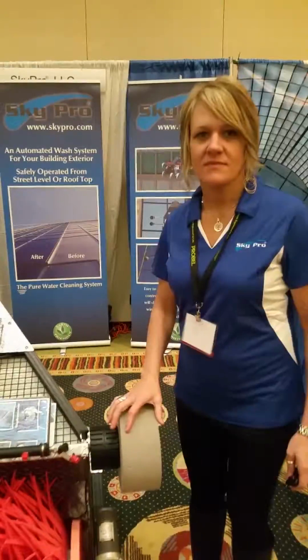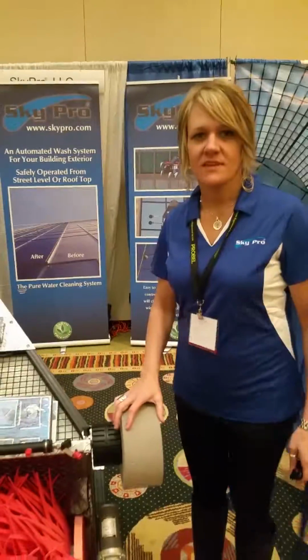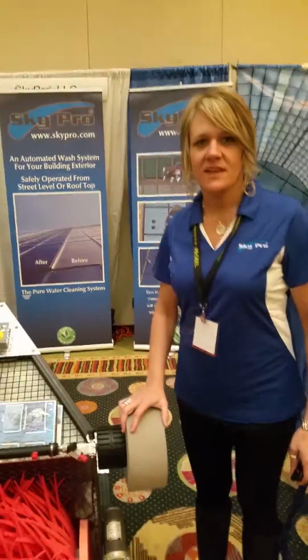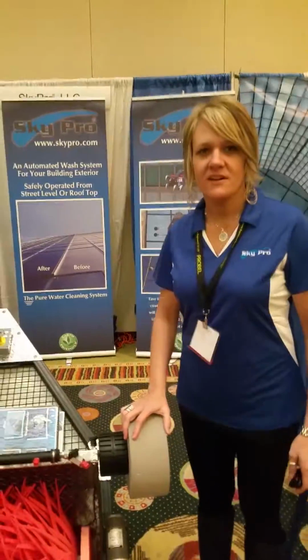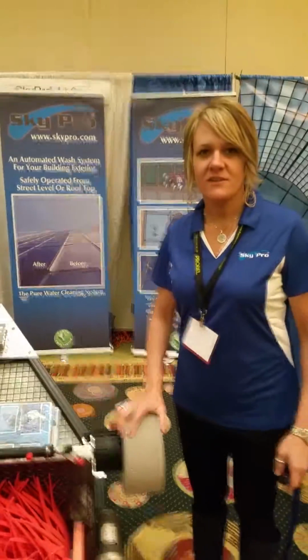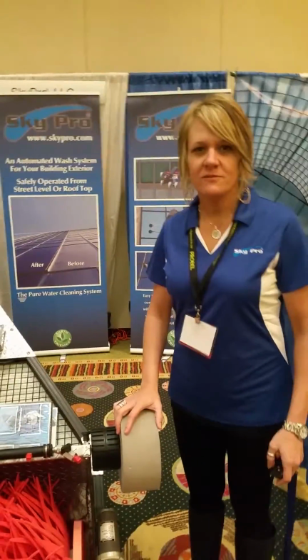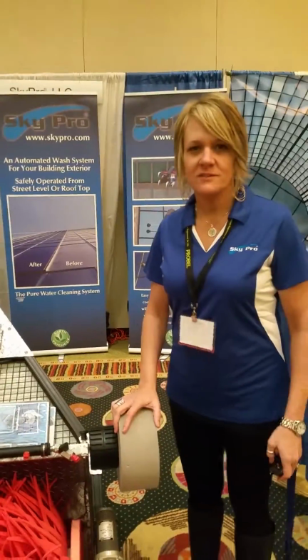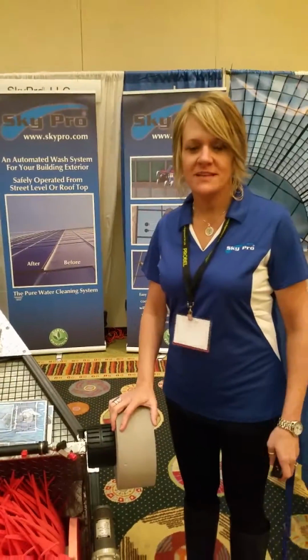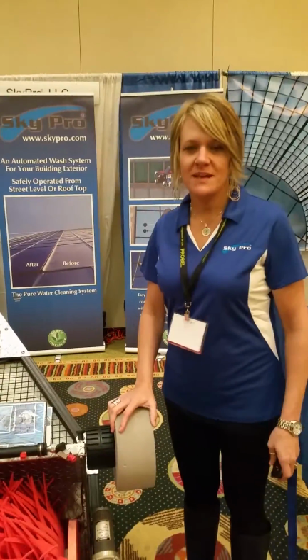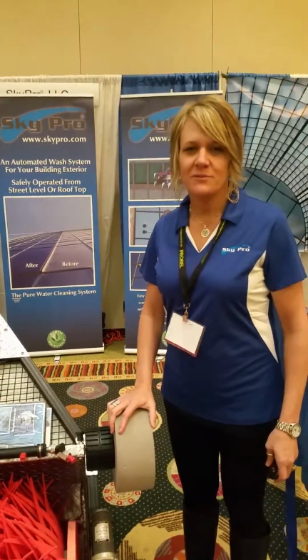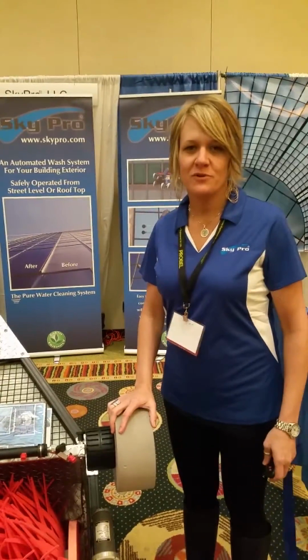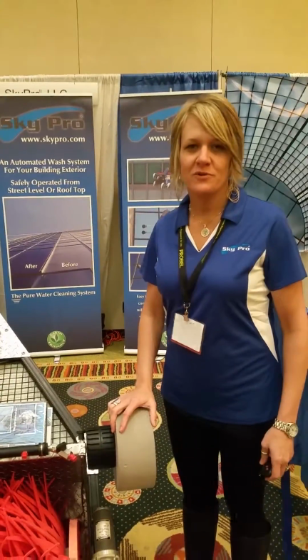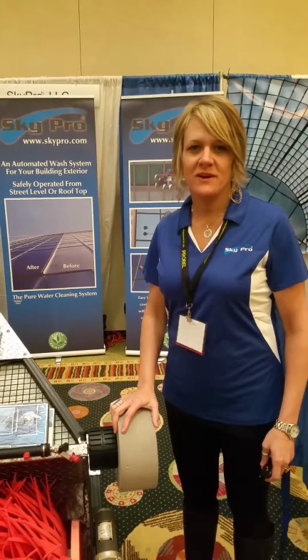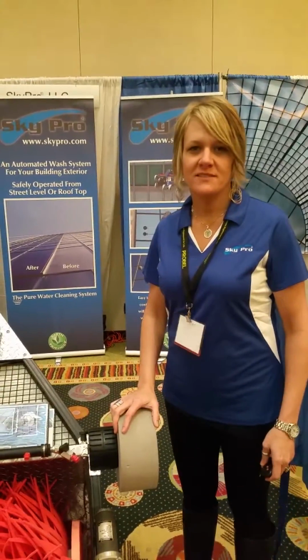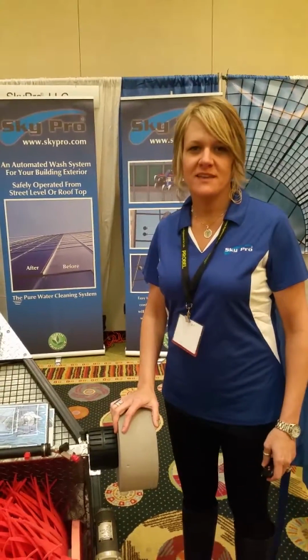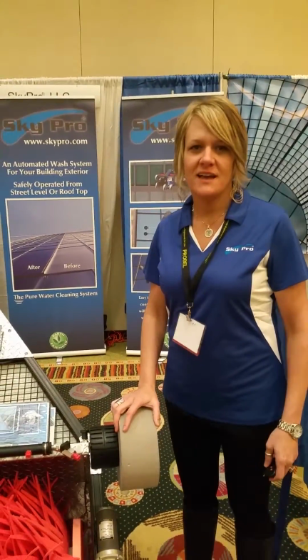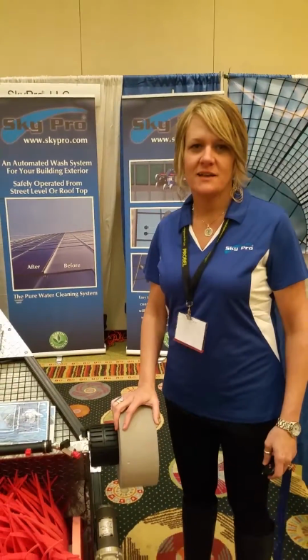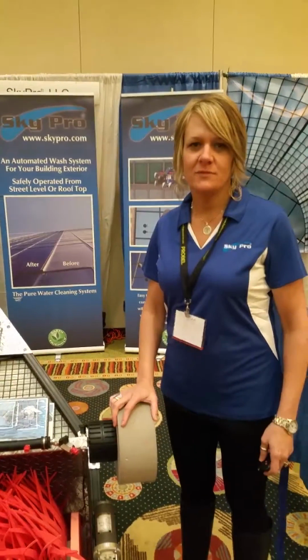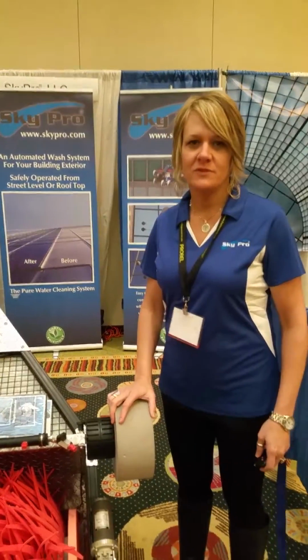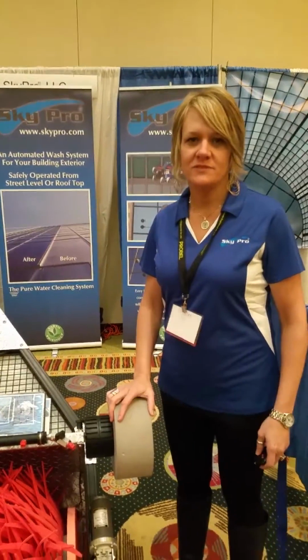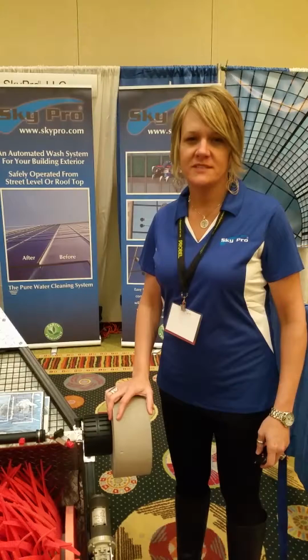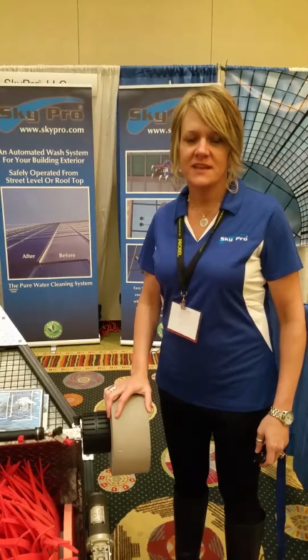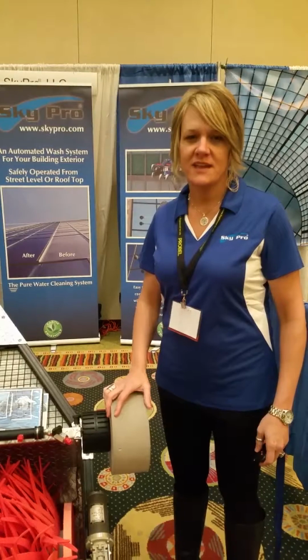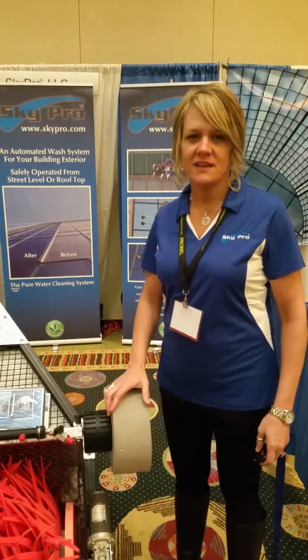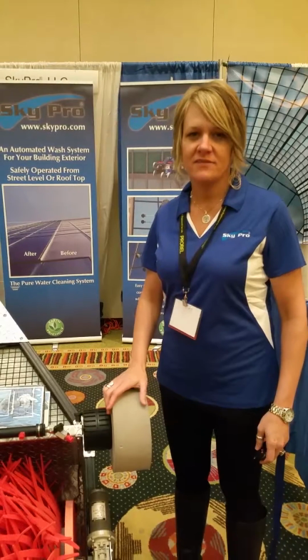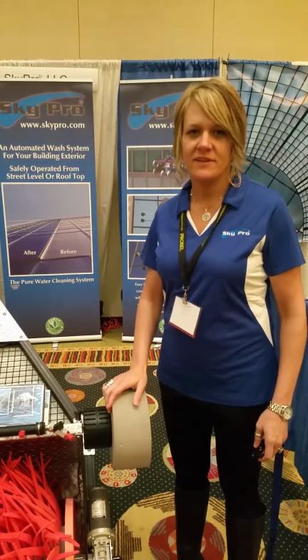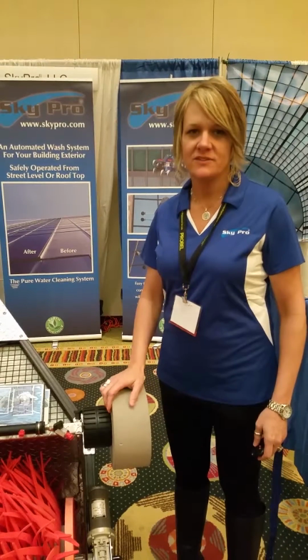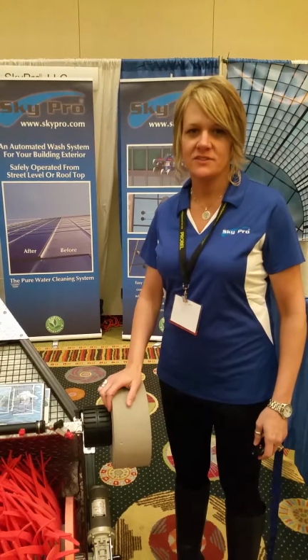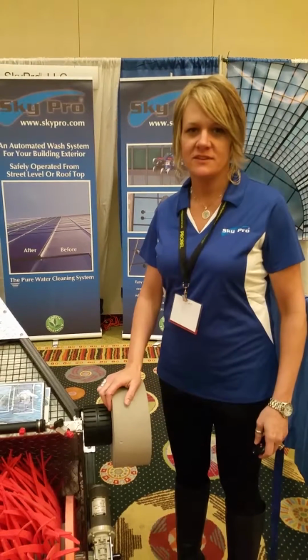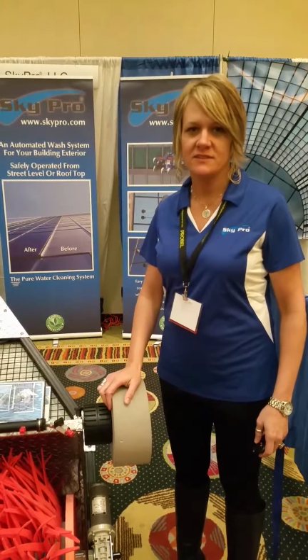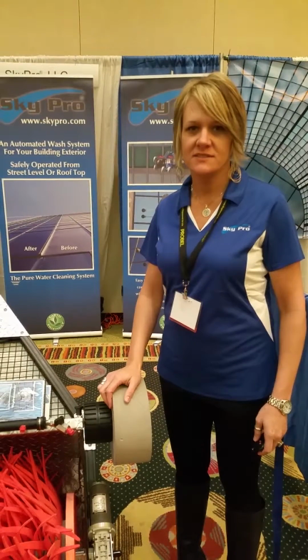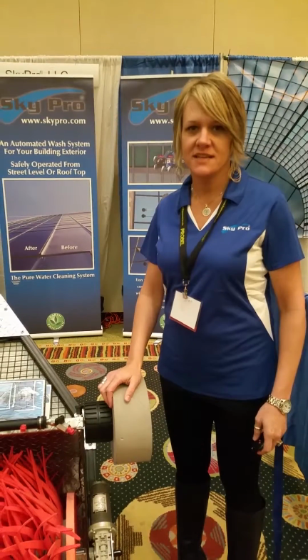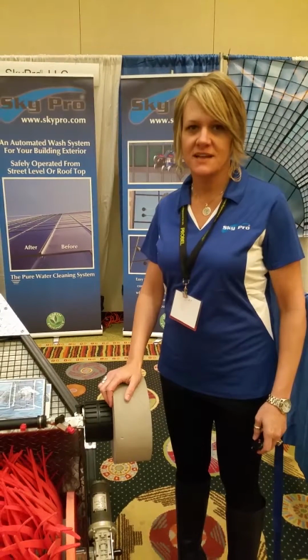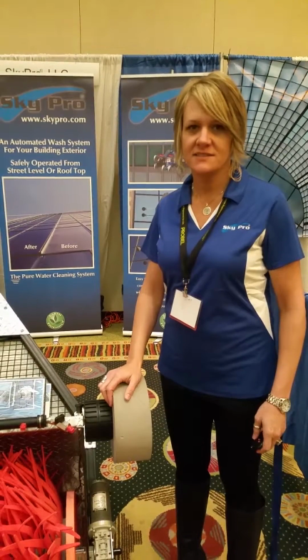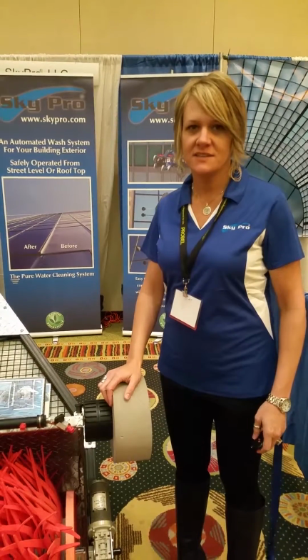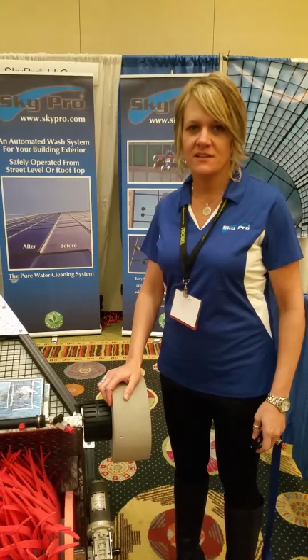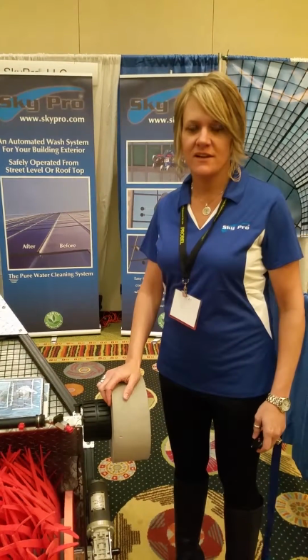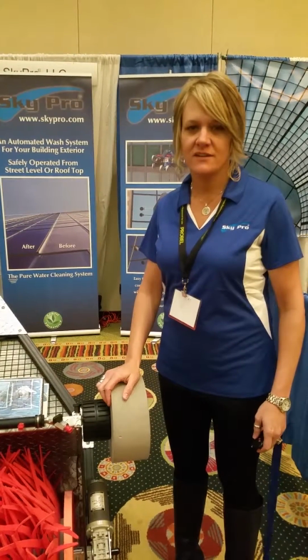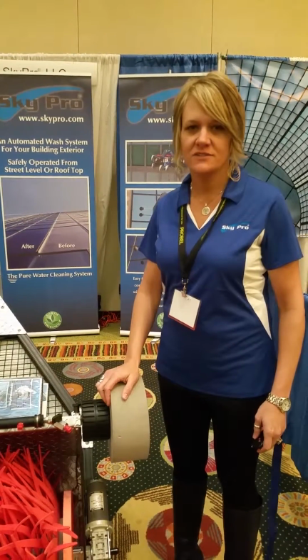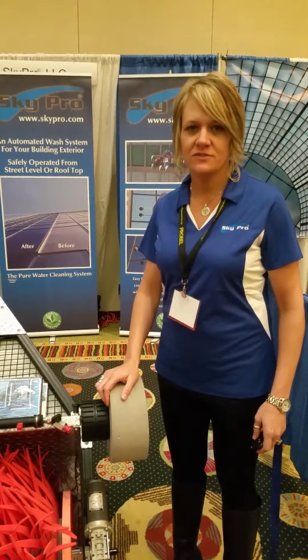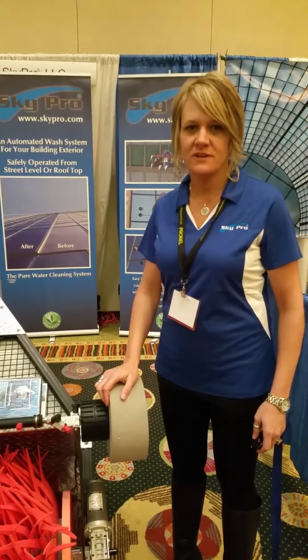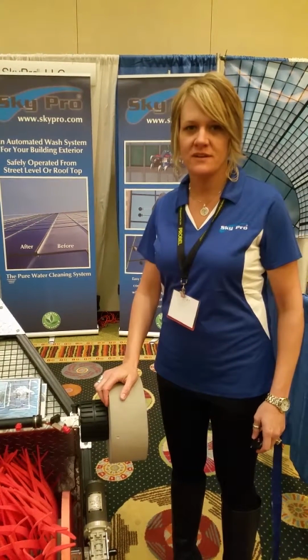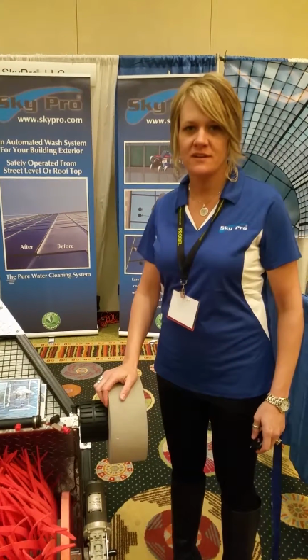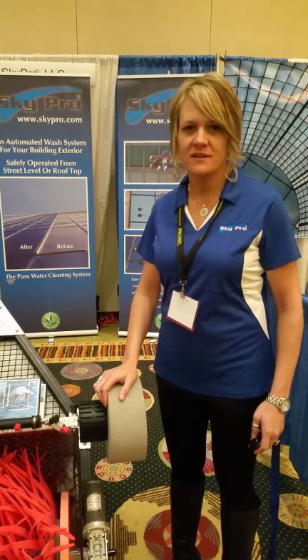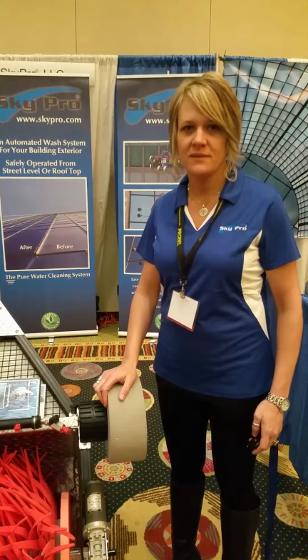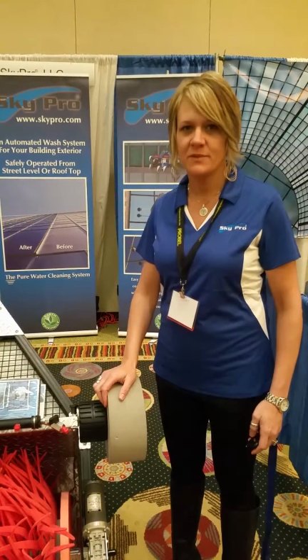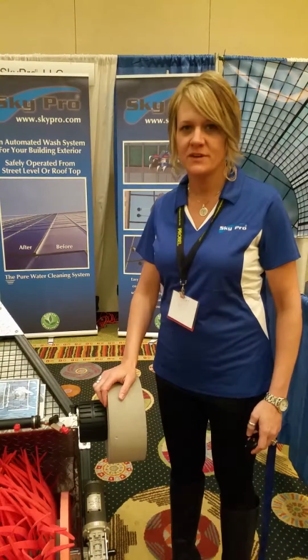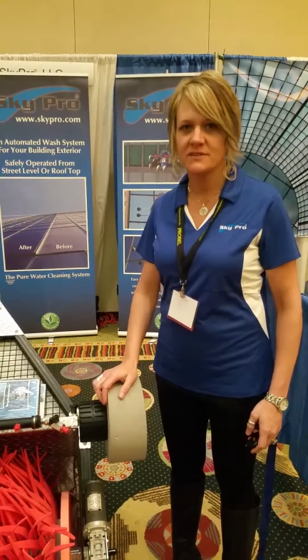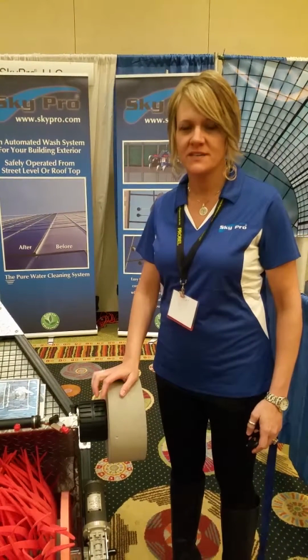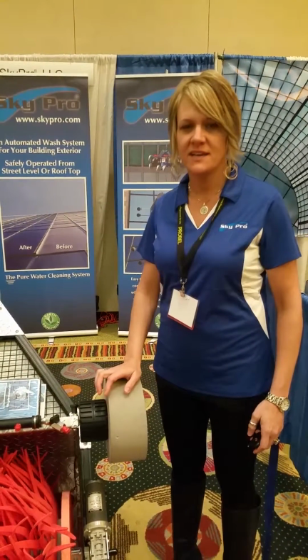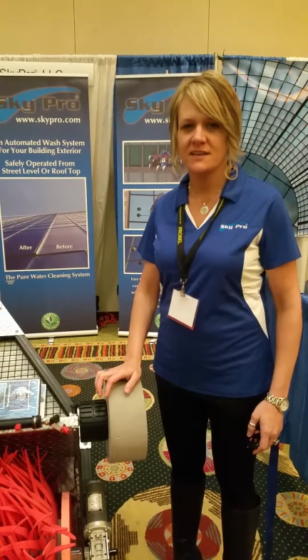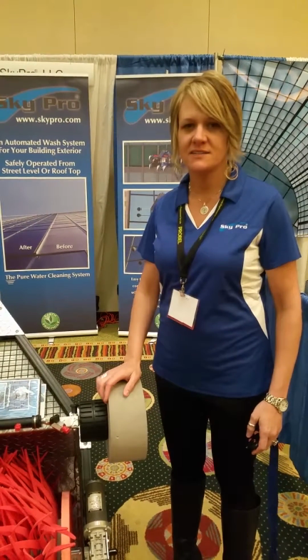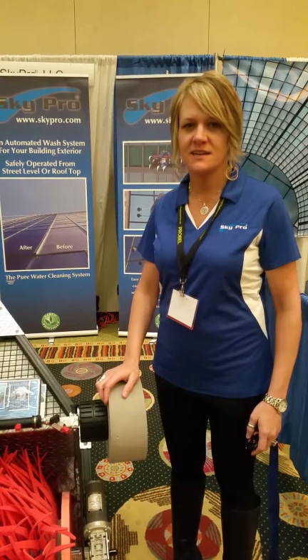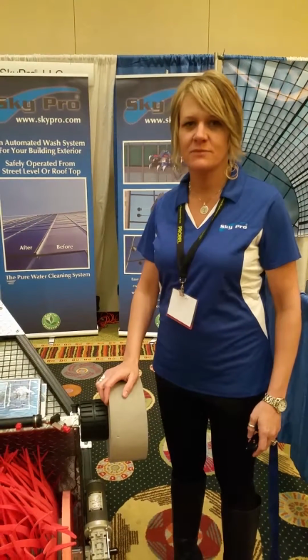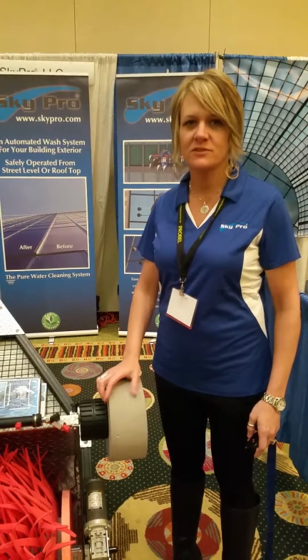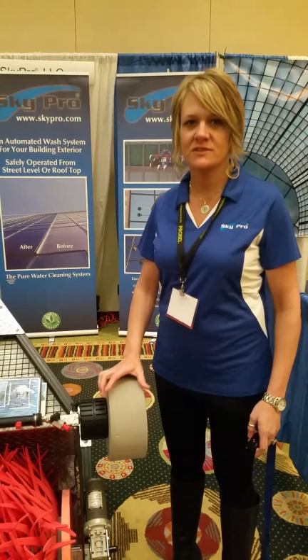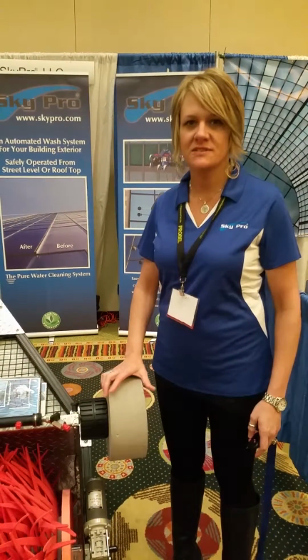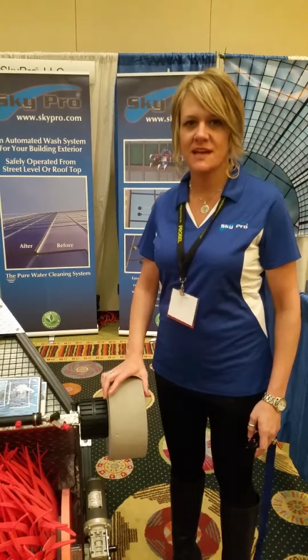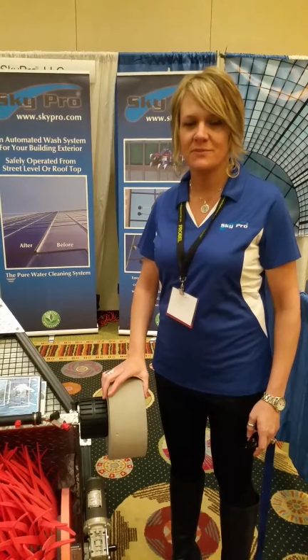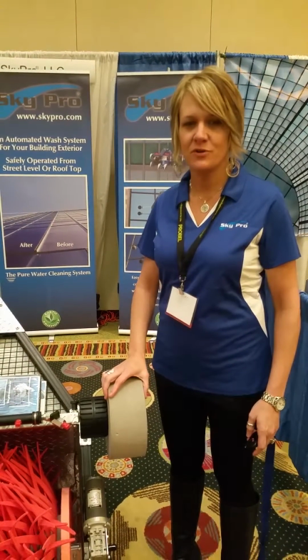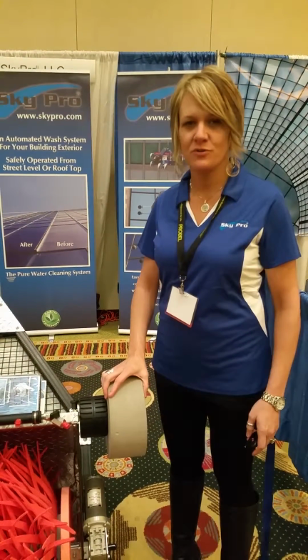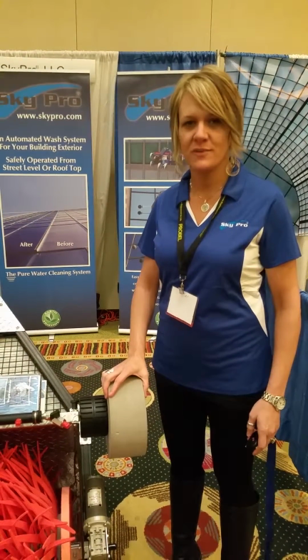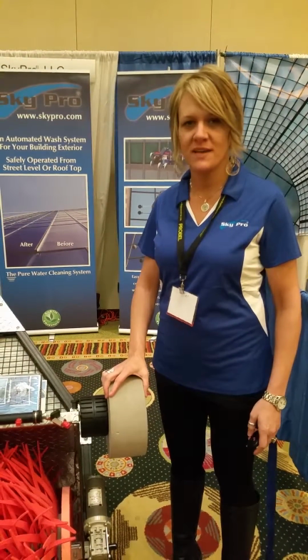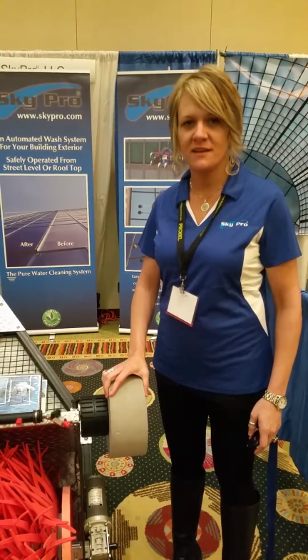I'm Carrie with Skypro. We're at the IWCA convention in Scottsdale, Arizona. I'm here today to talk about the Skypro Mini.